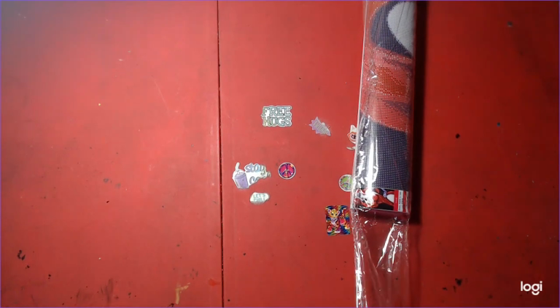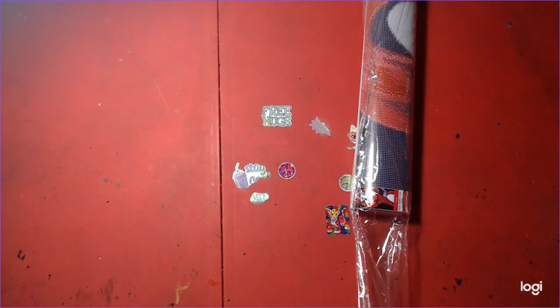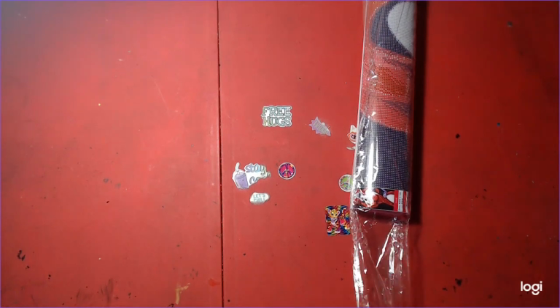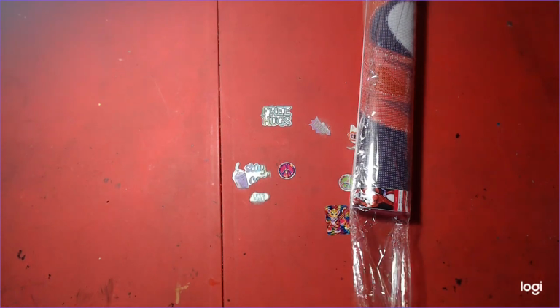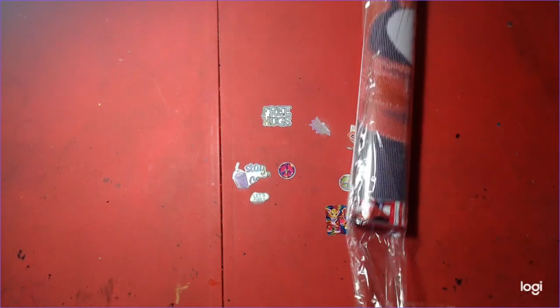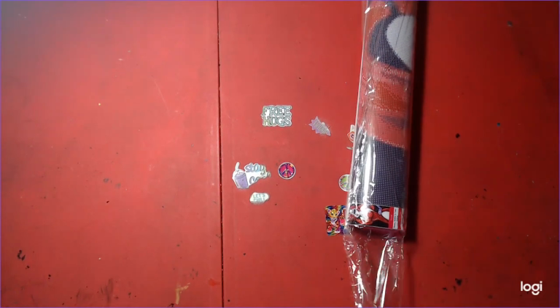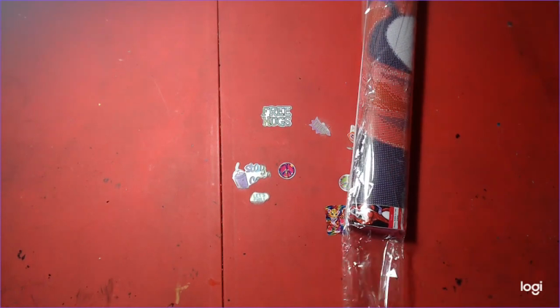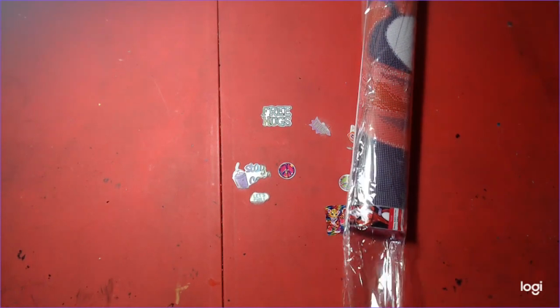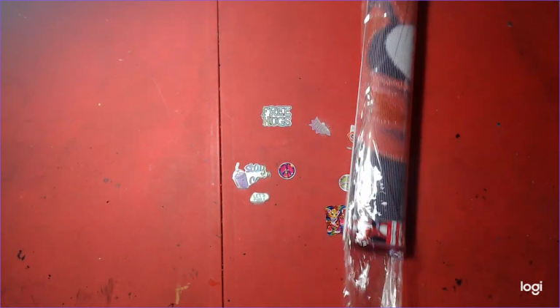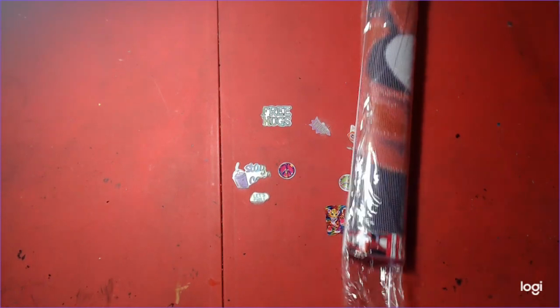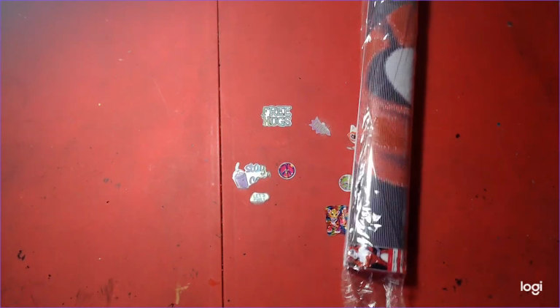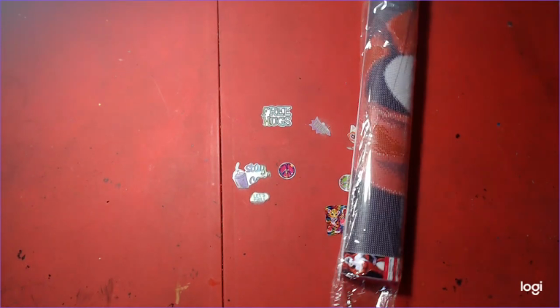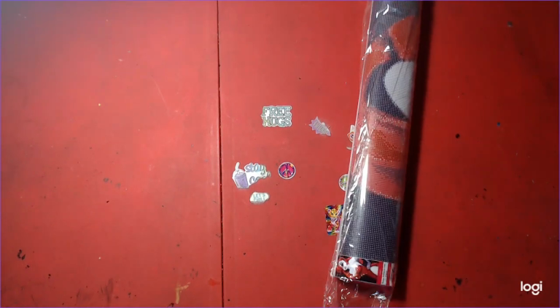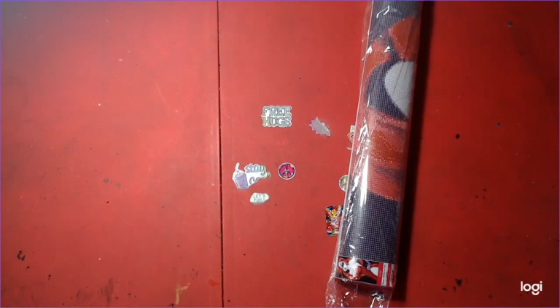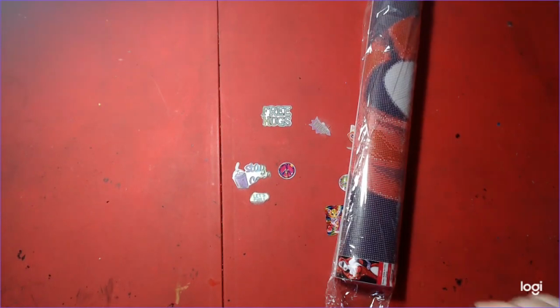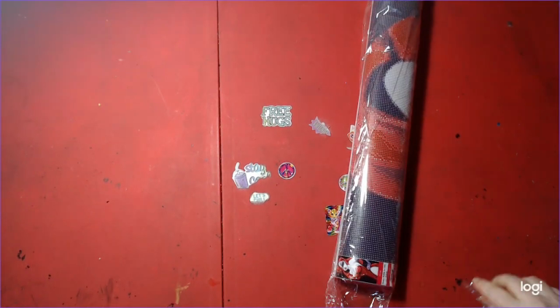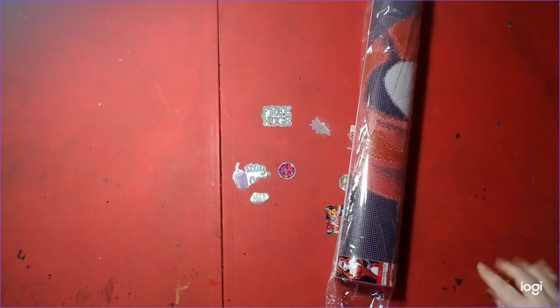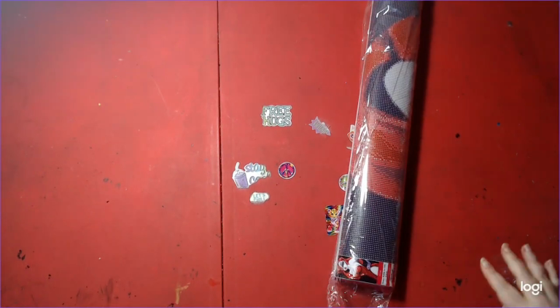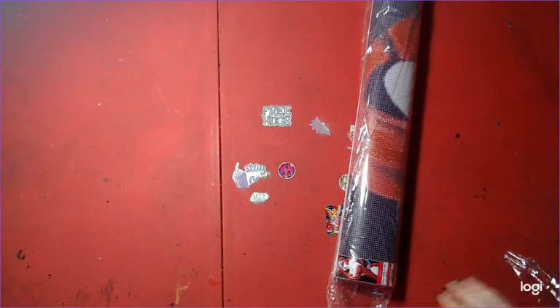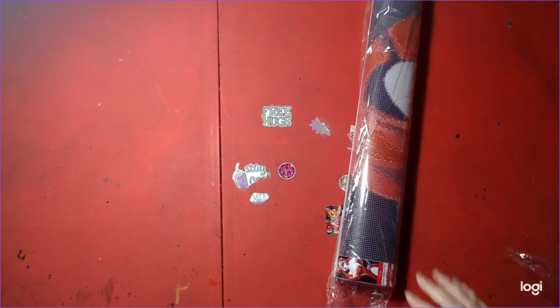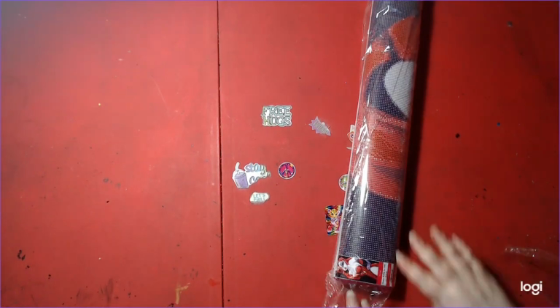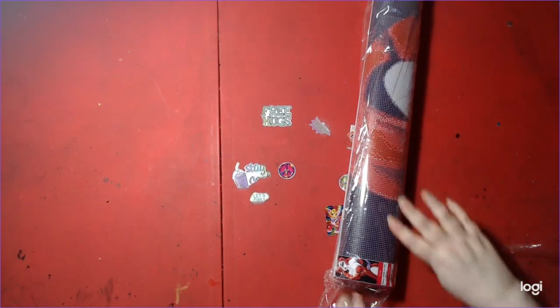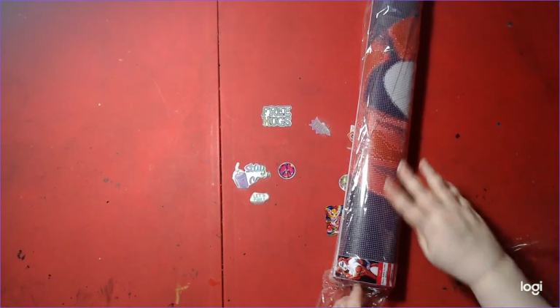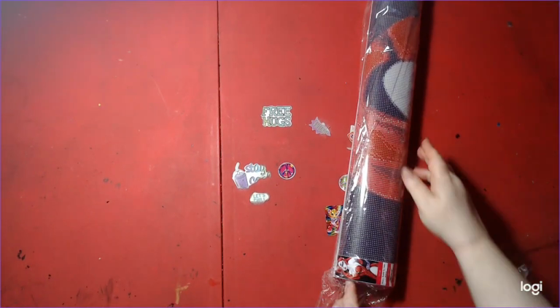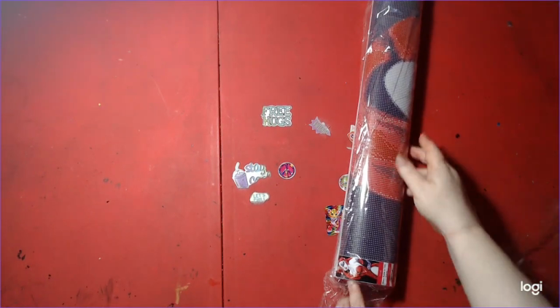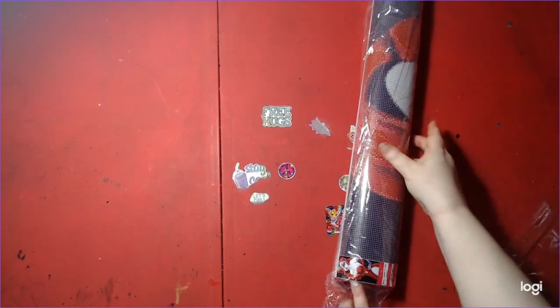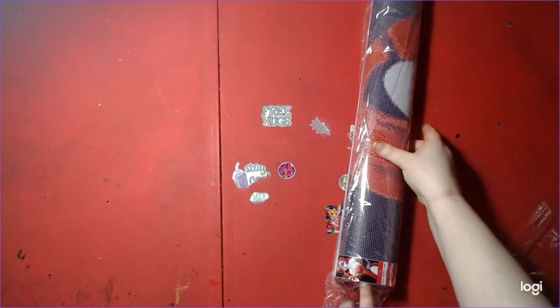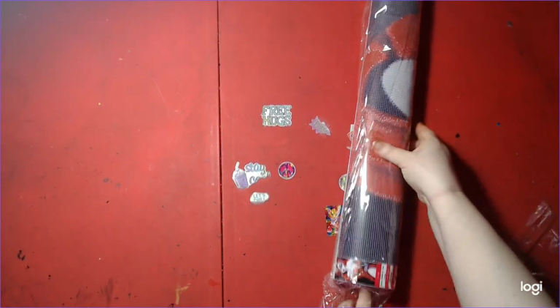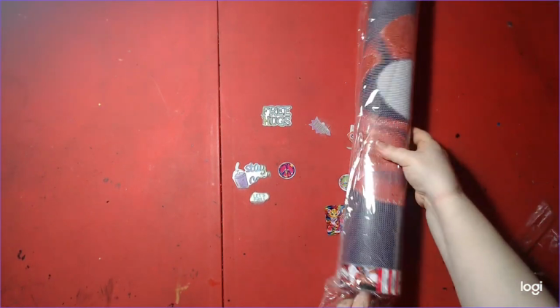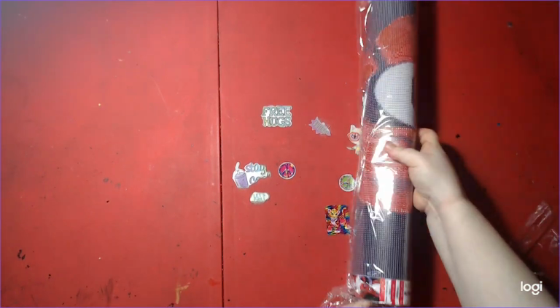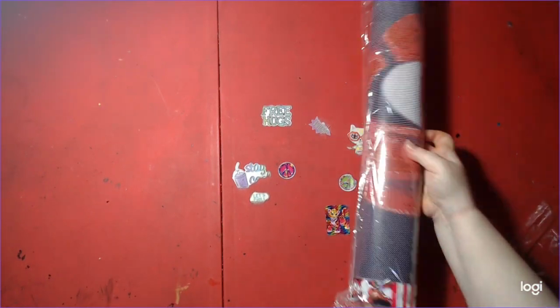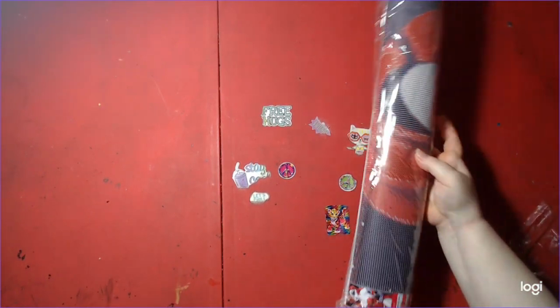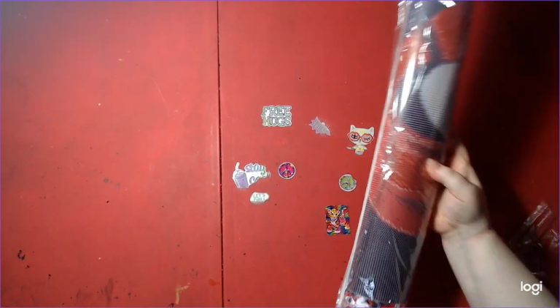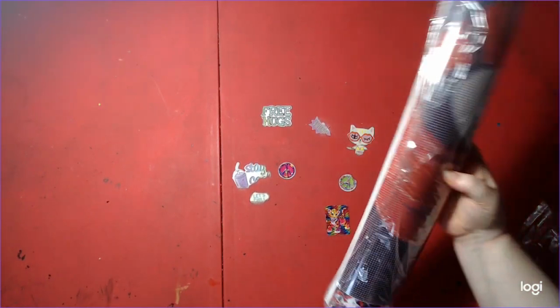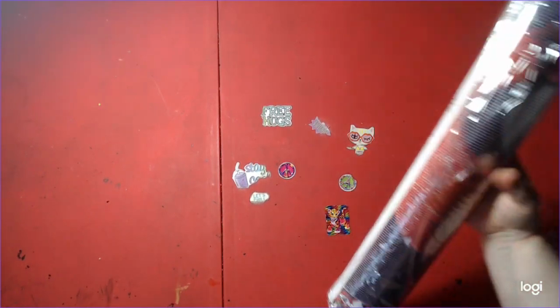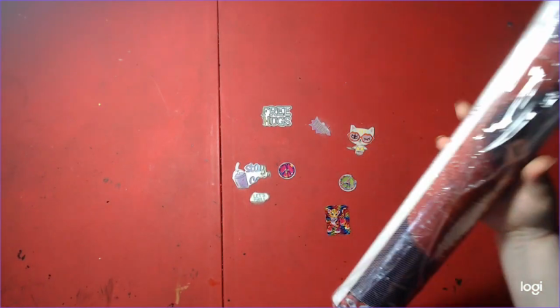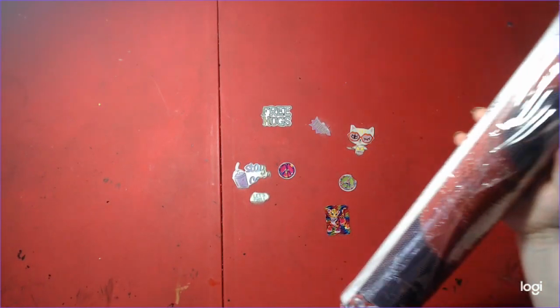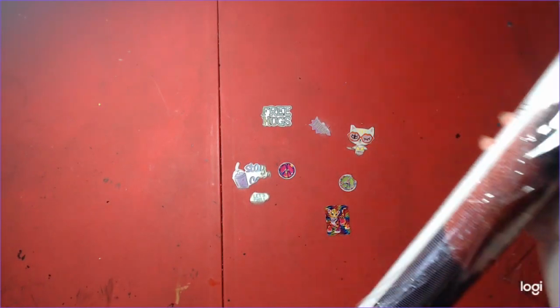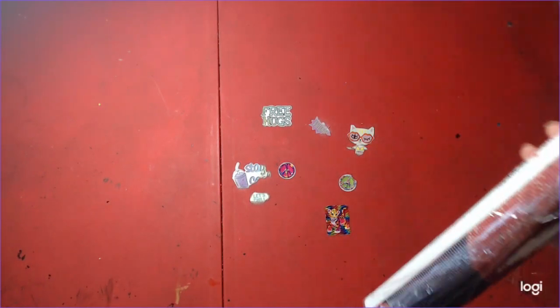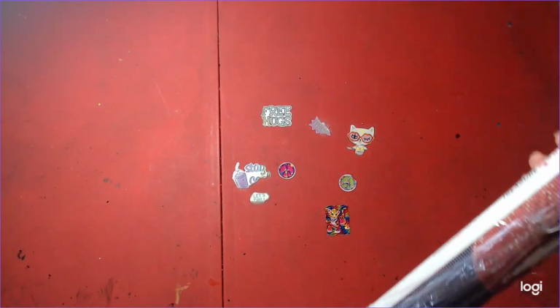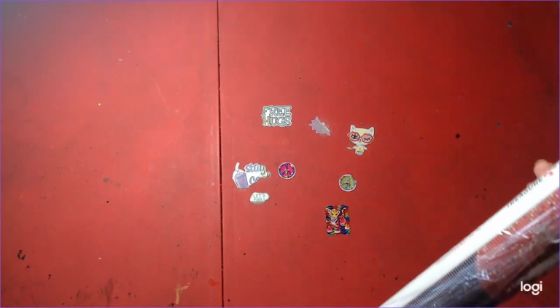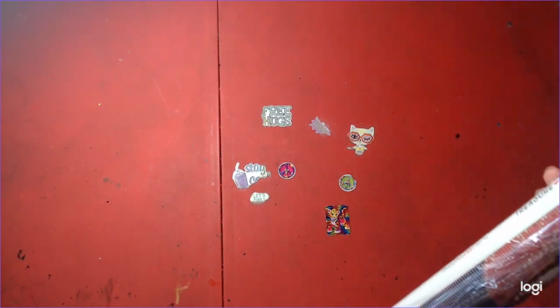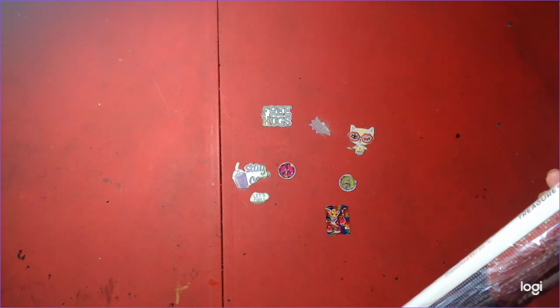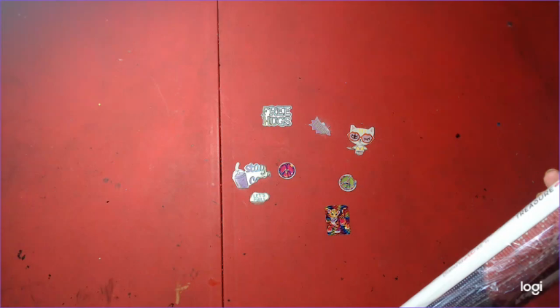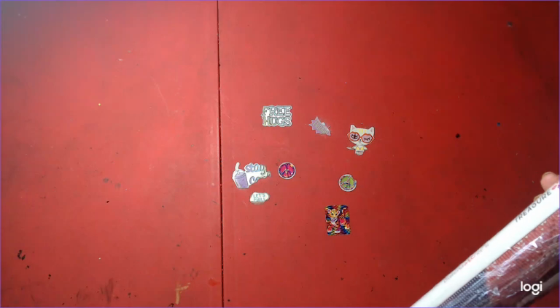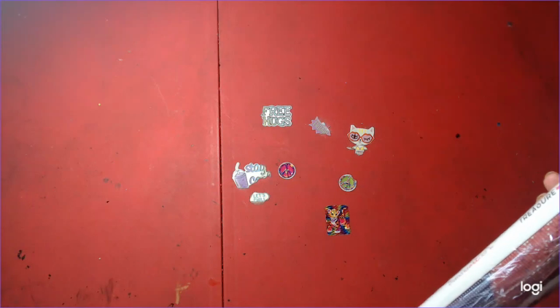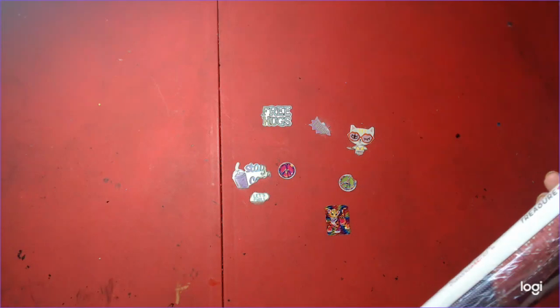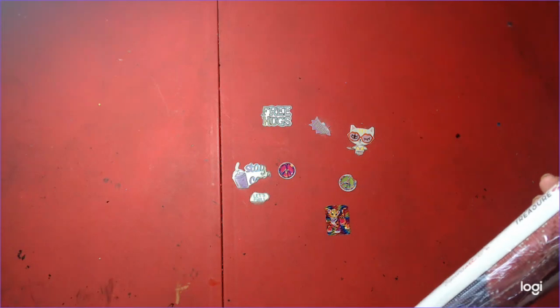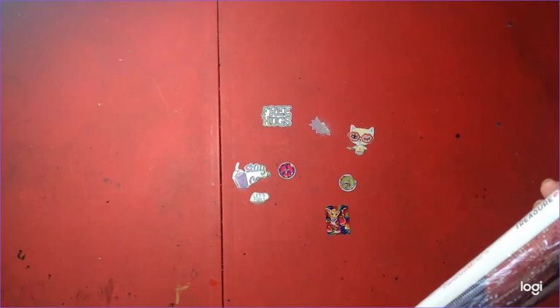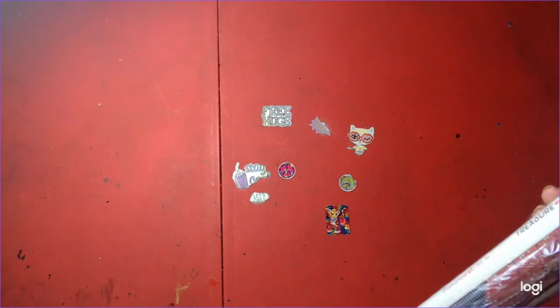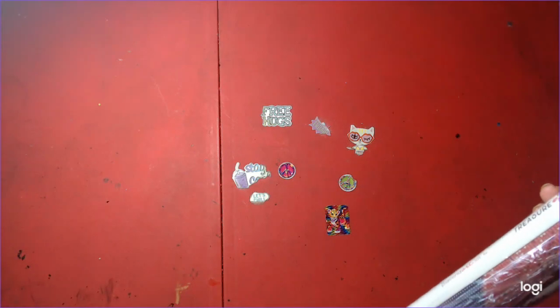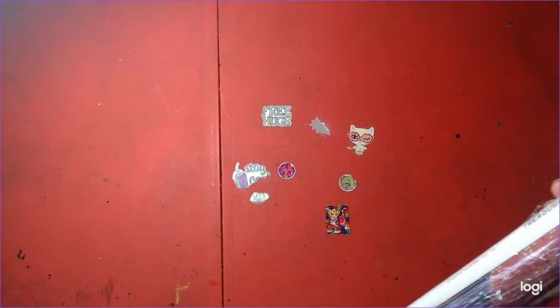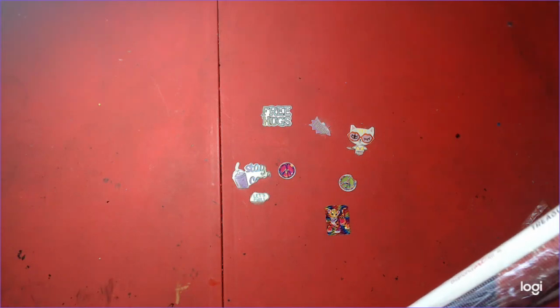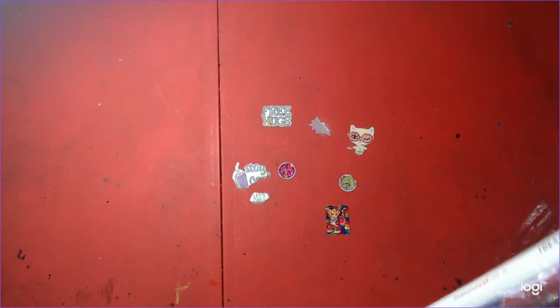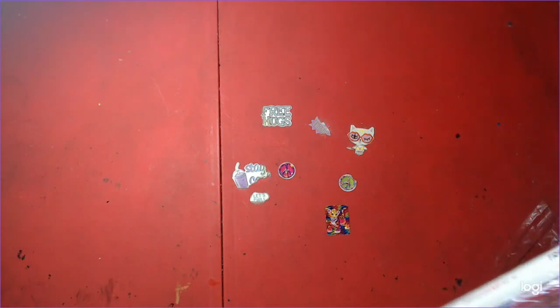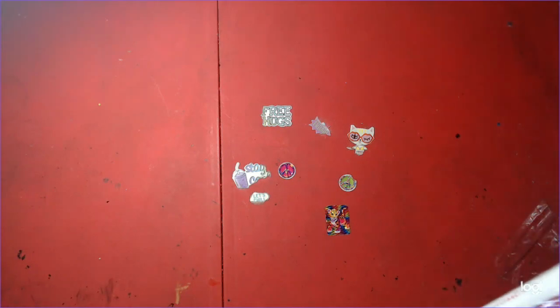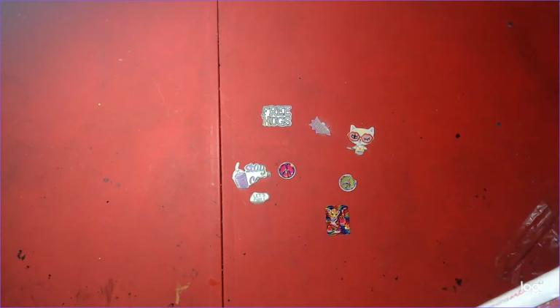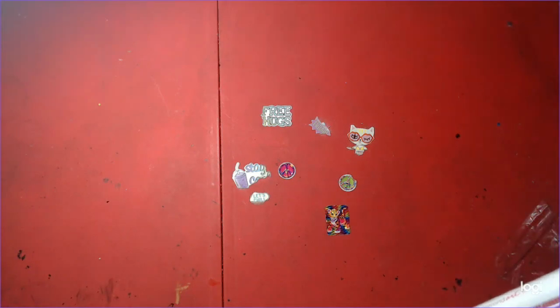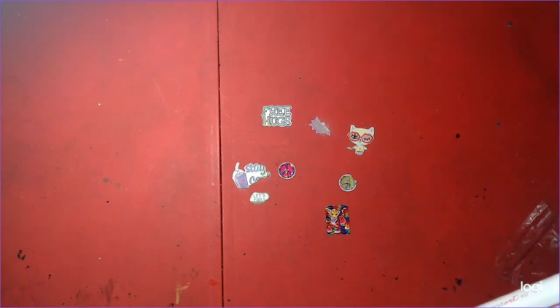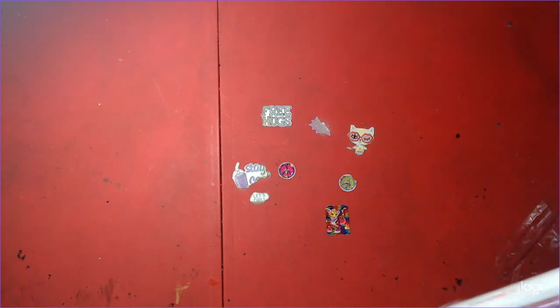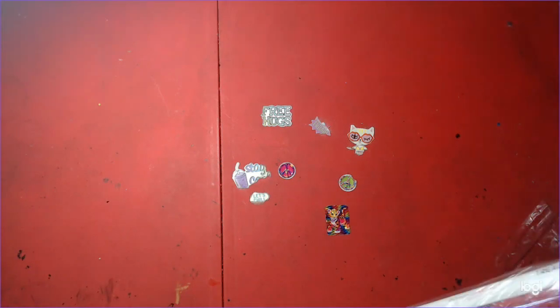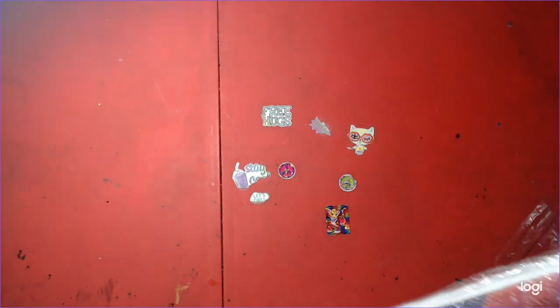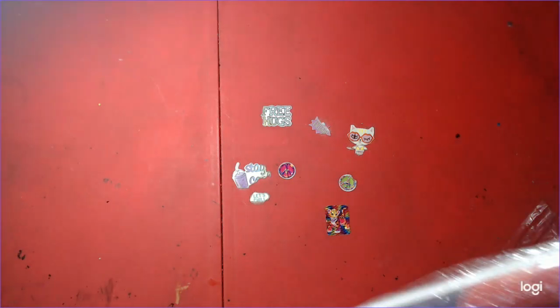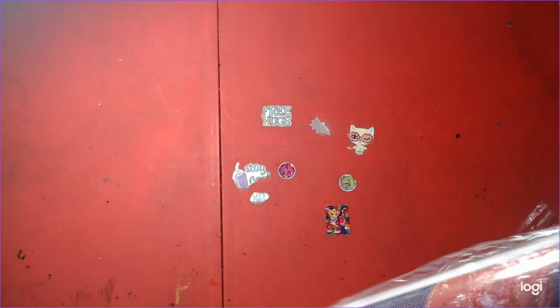Sorry about the crinkles, but it comes with the territory.